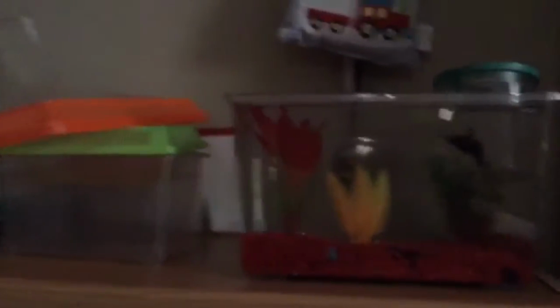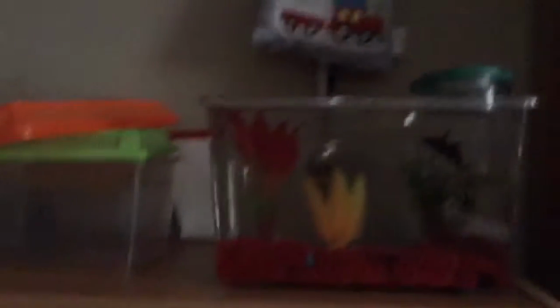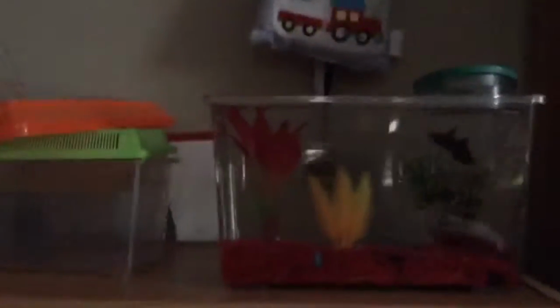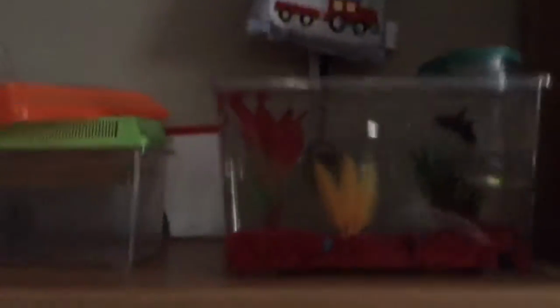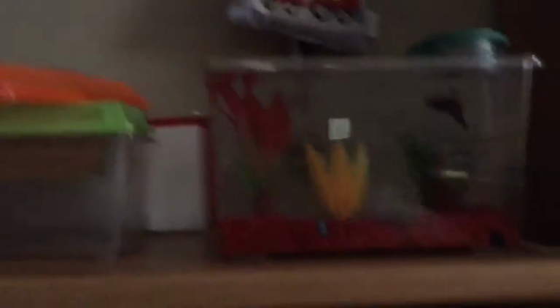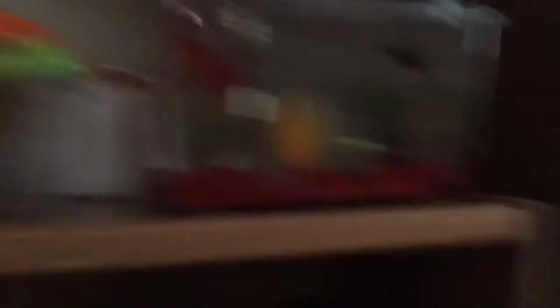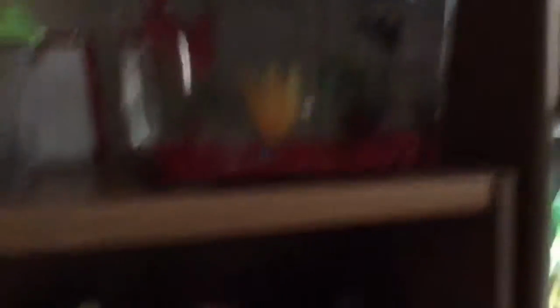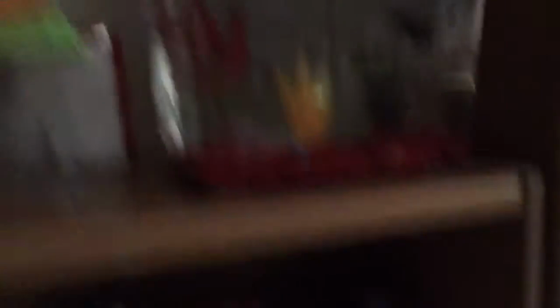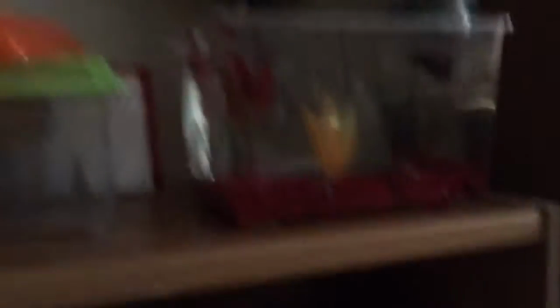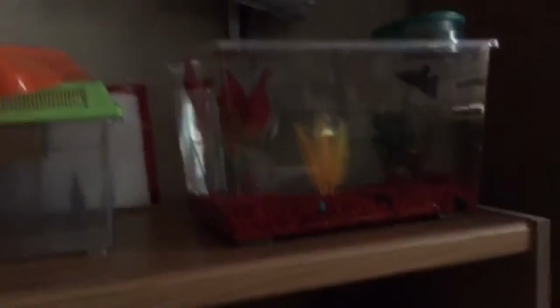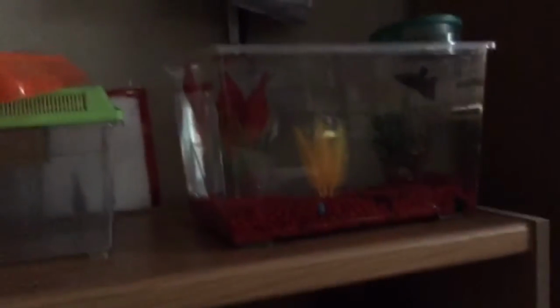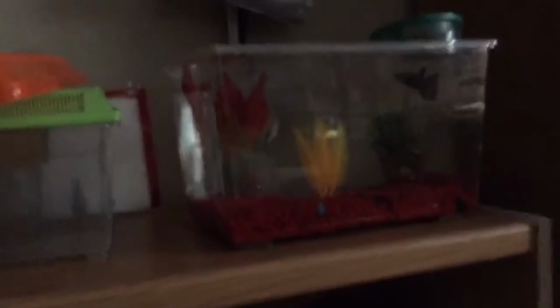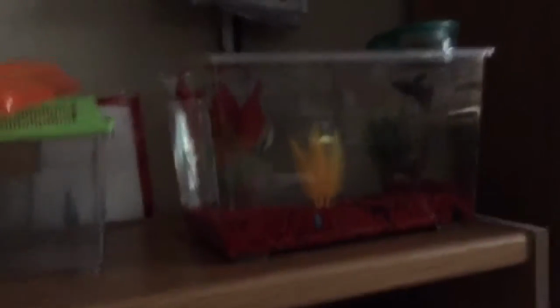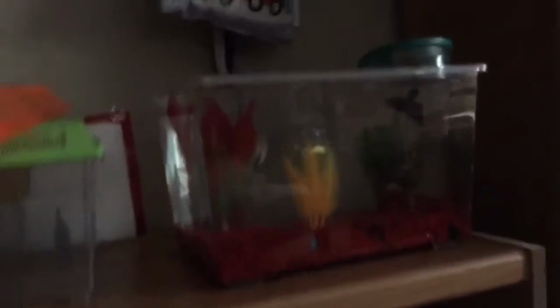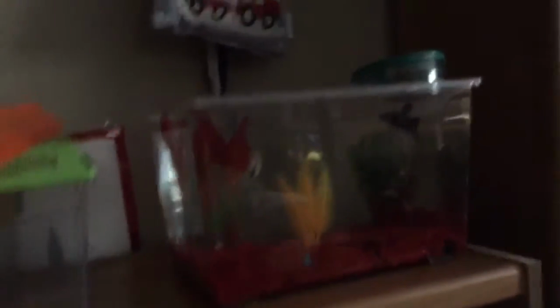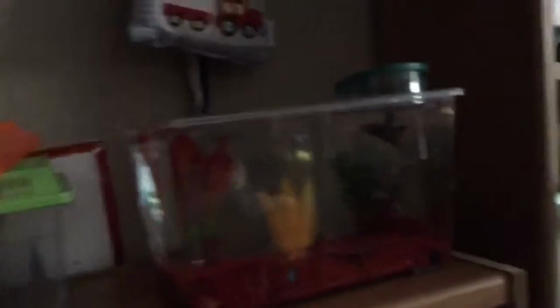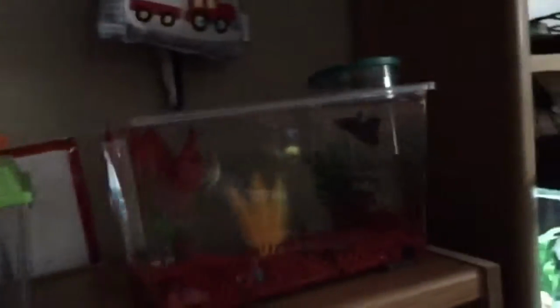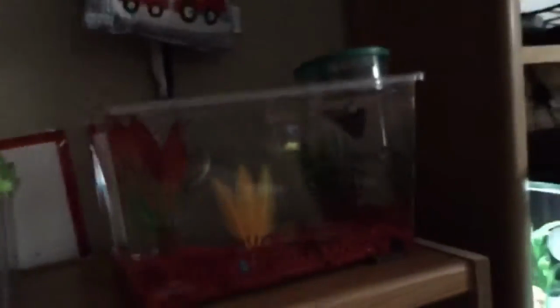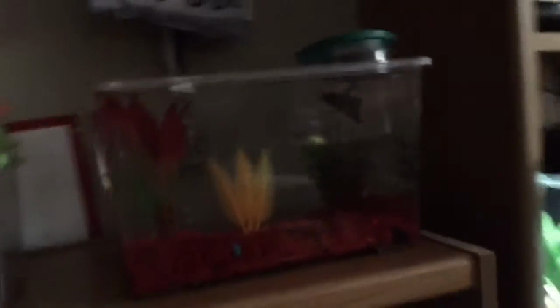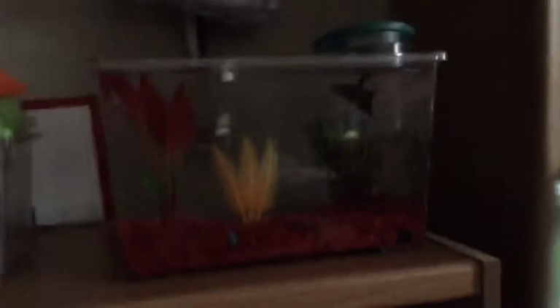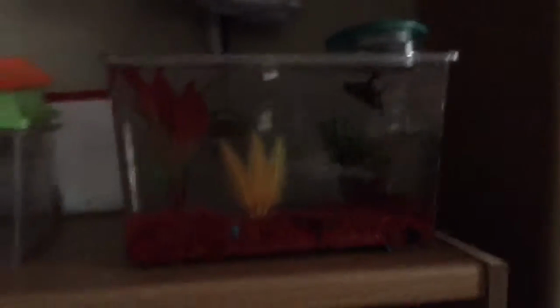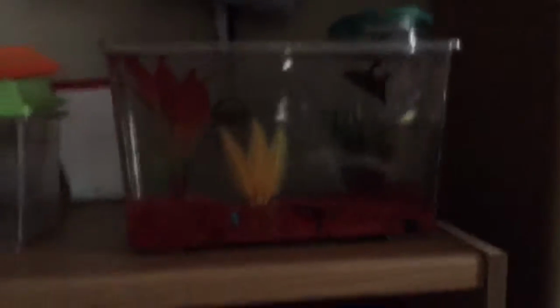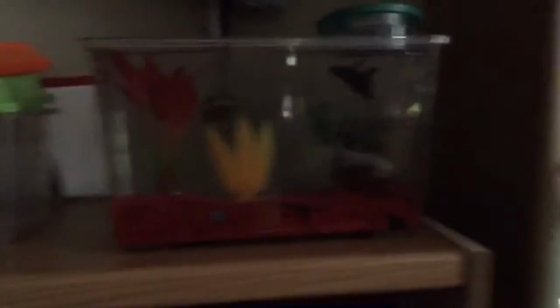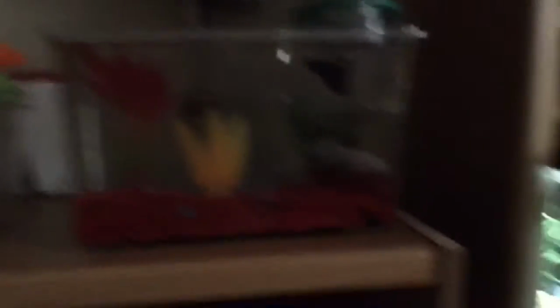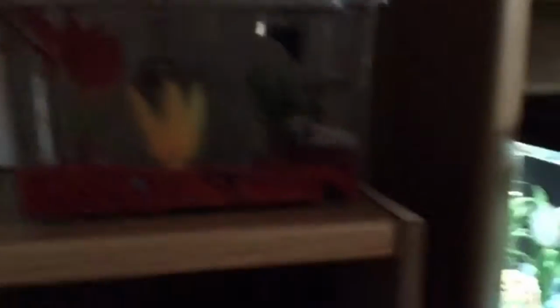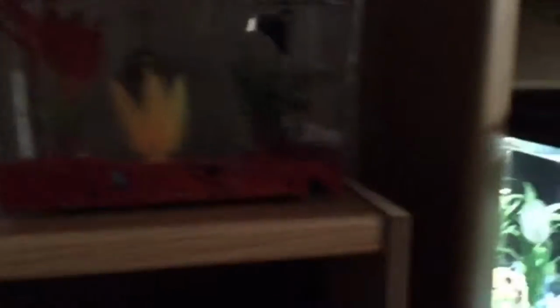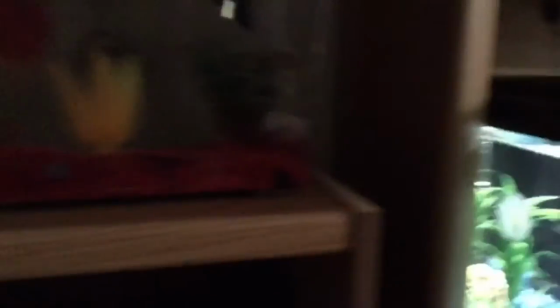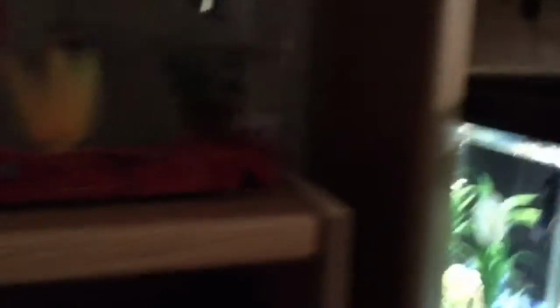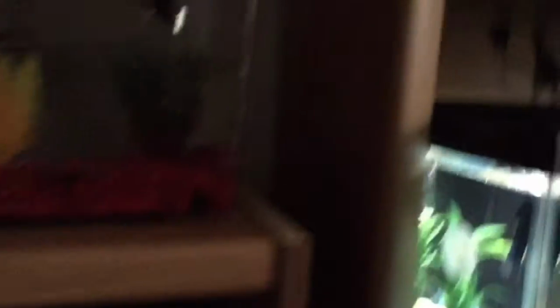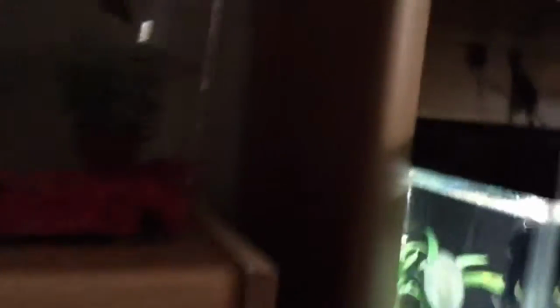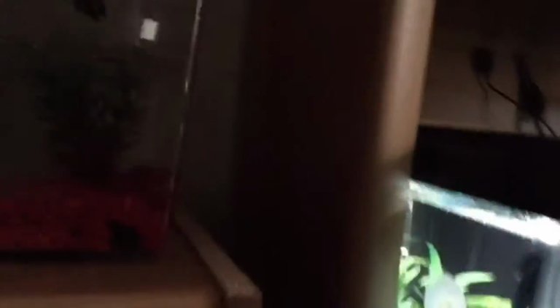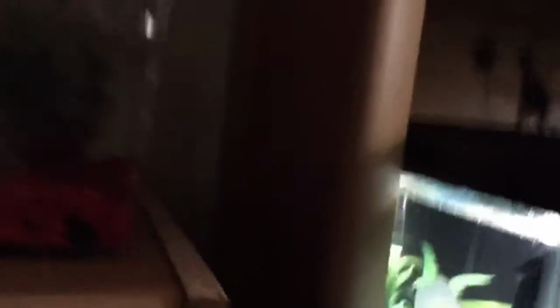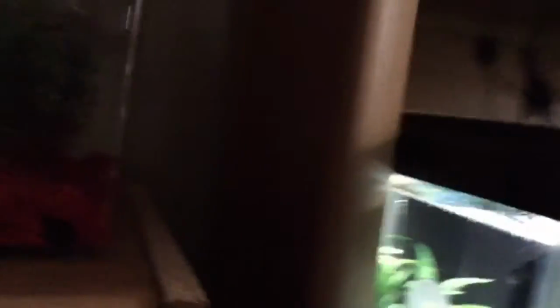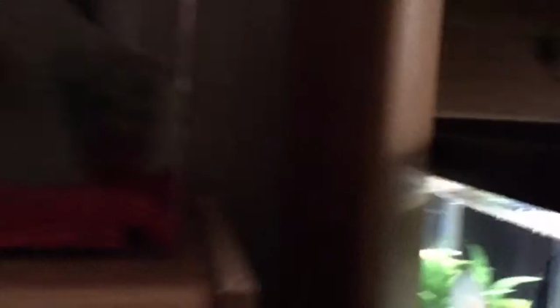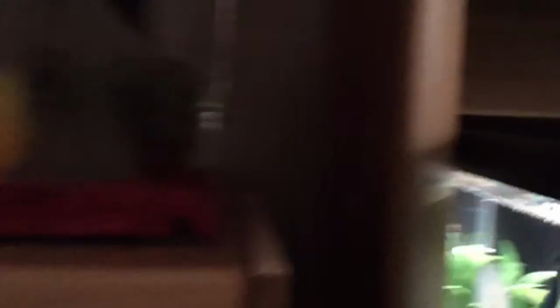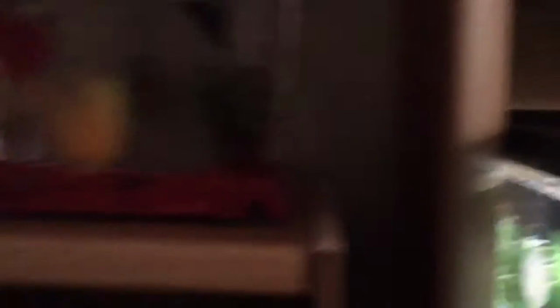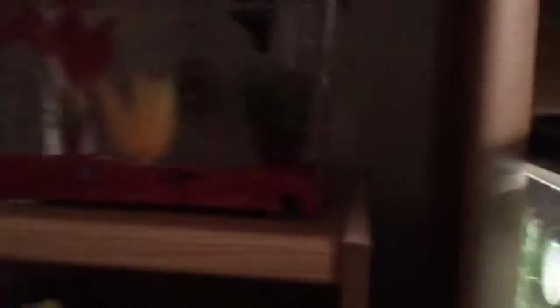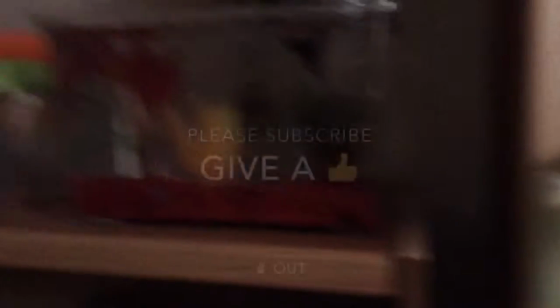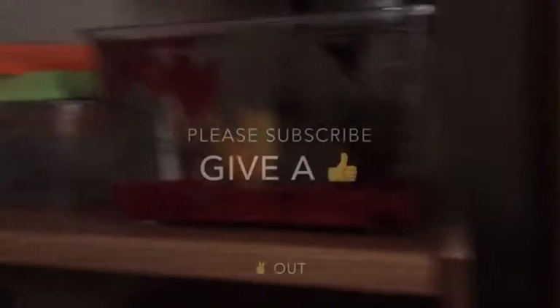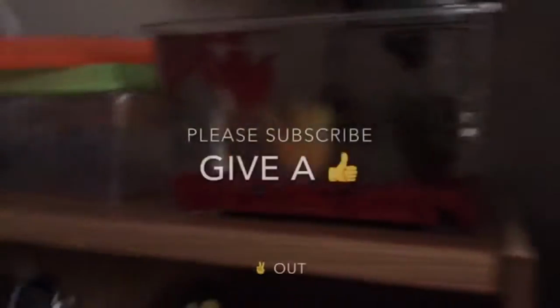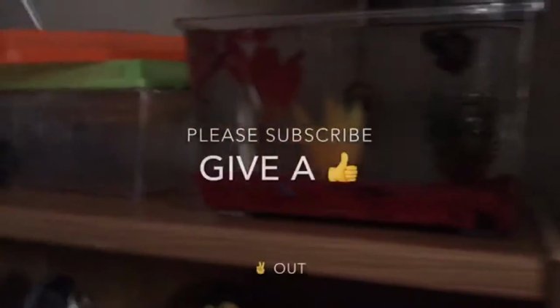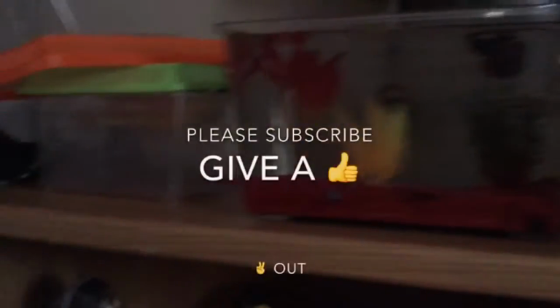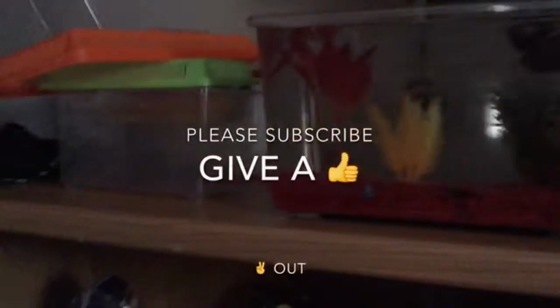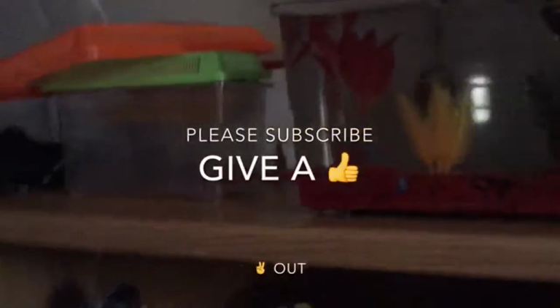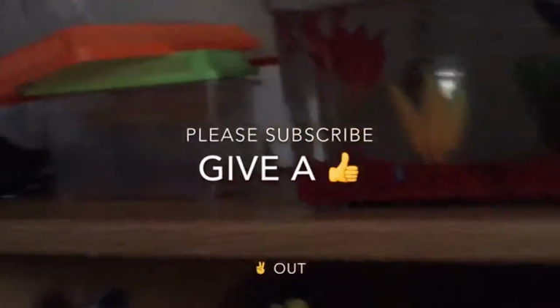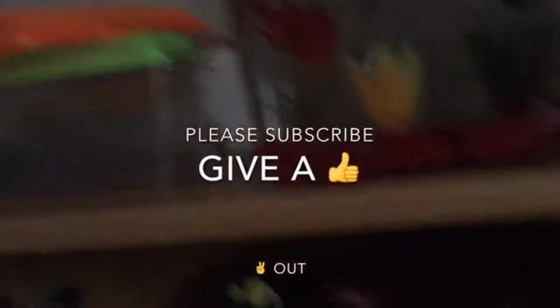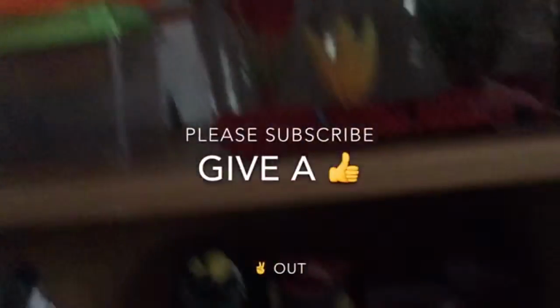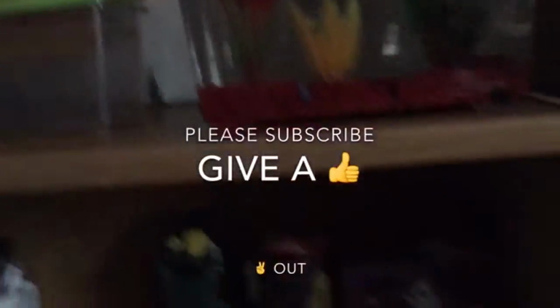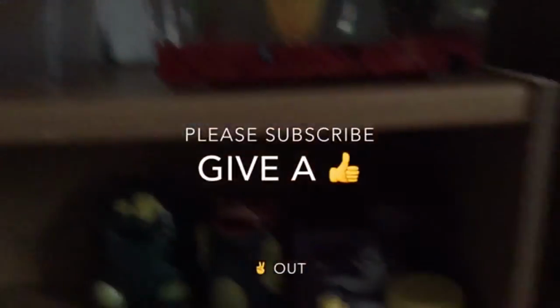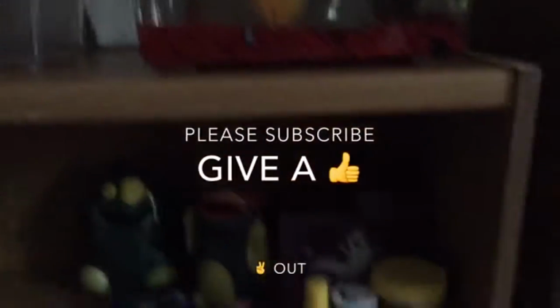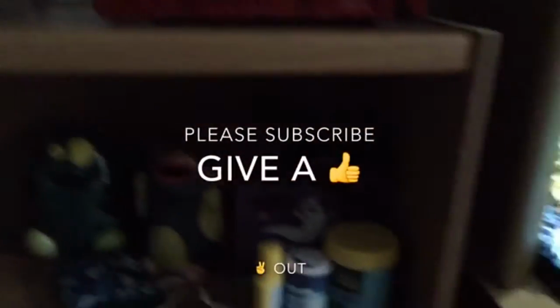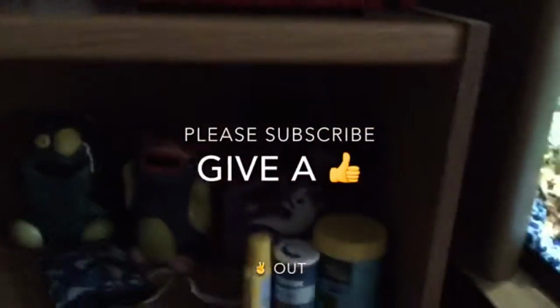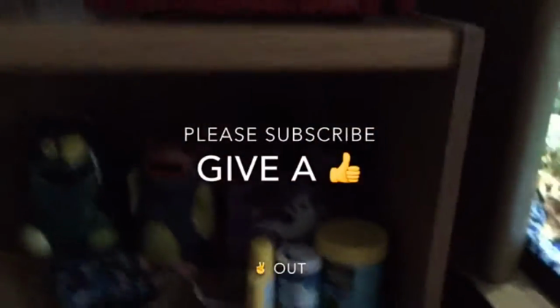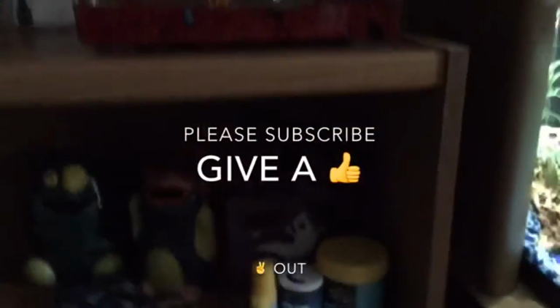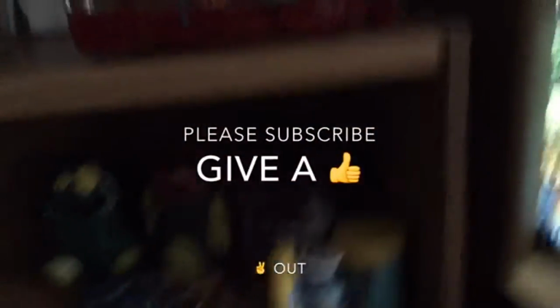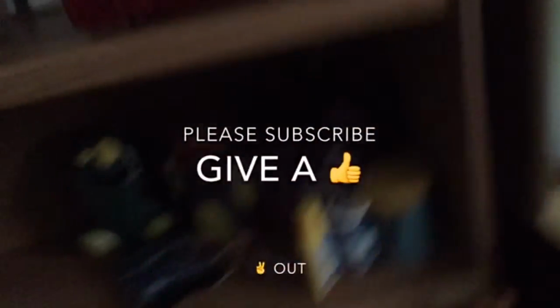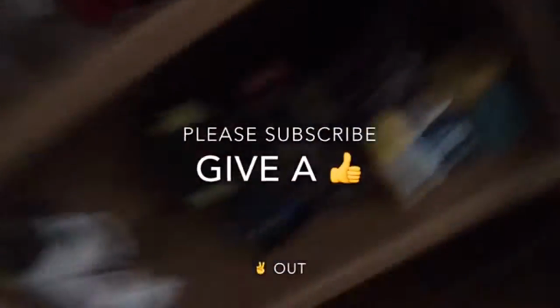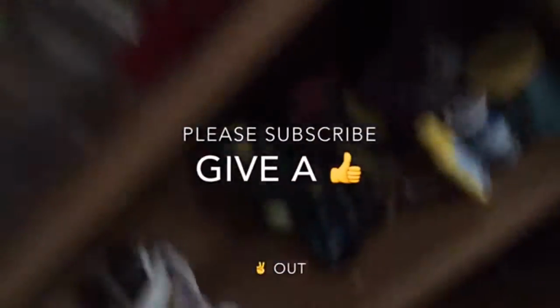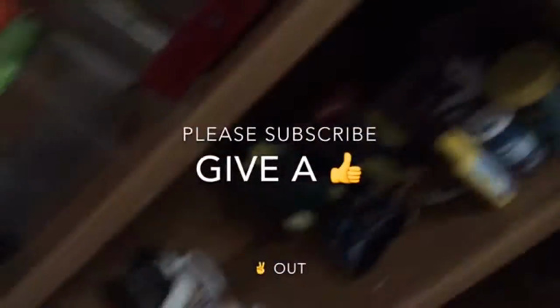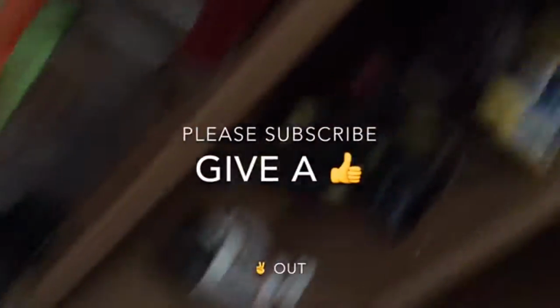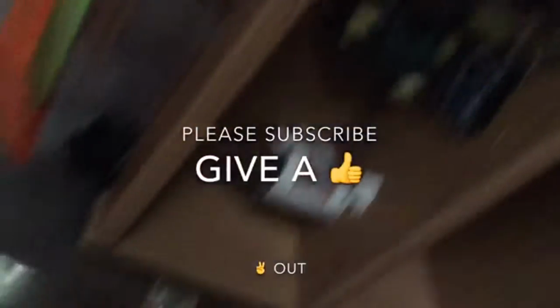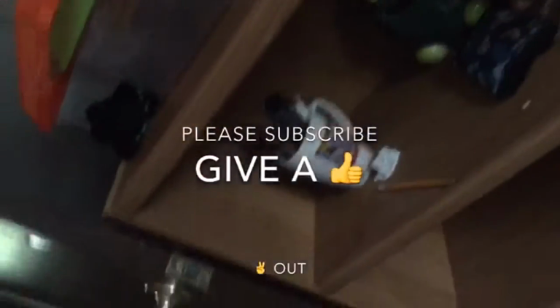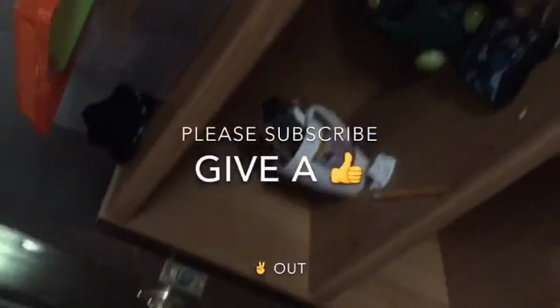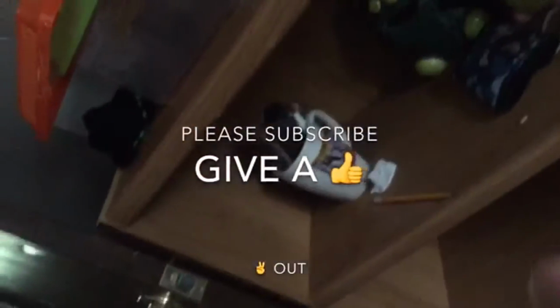I hope you enjoyed this video. Subscribe for more content, like this video, comment anytime, and I'll see you guys later. Peace out!